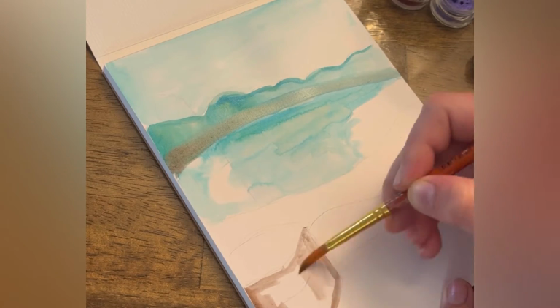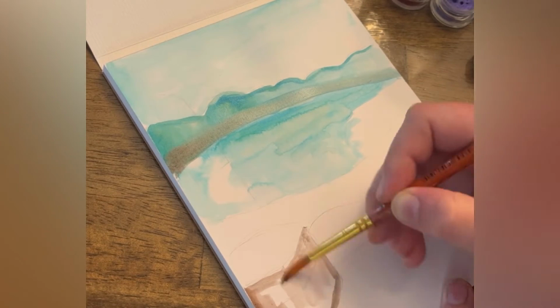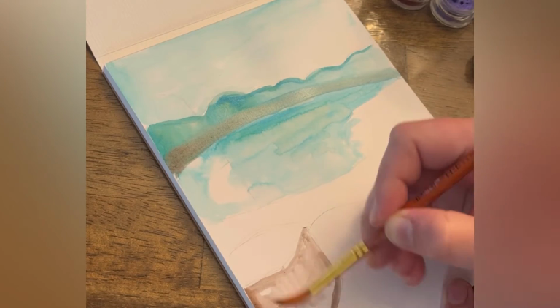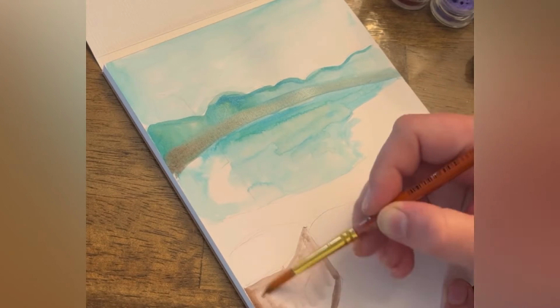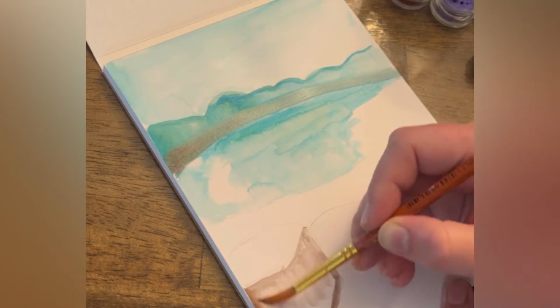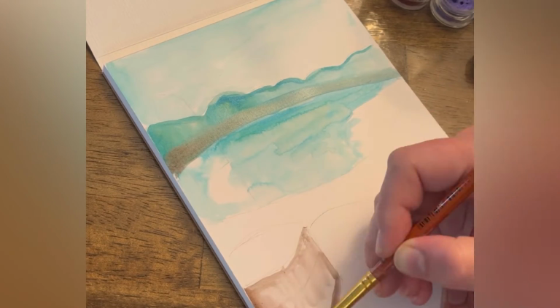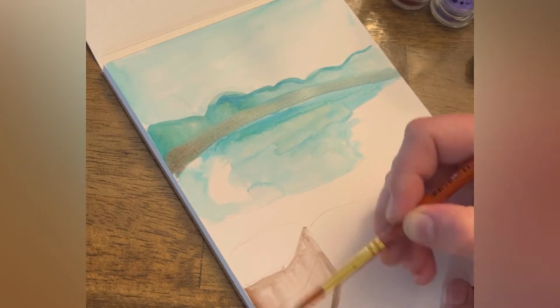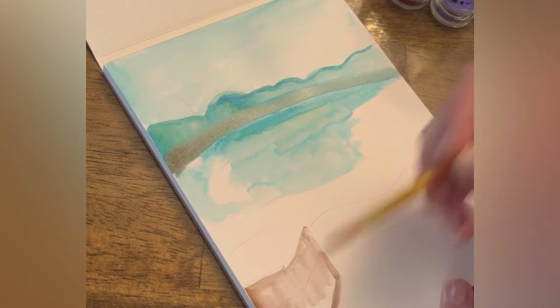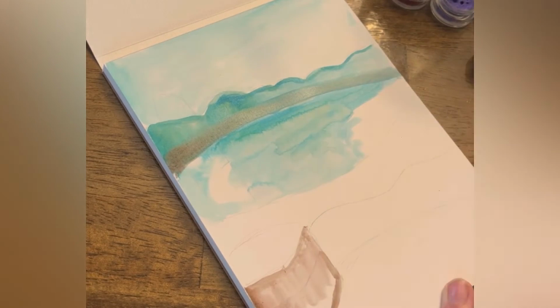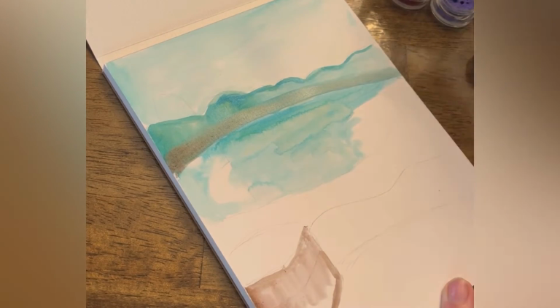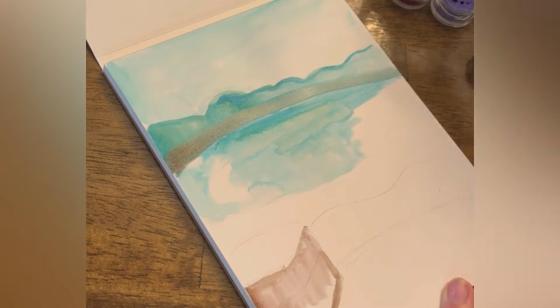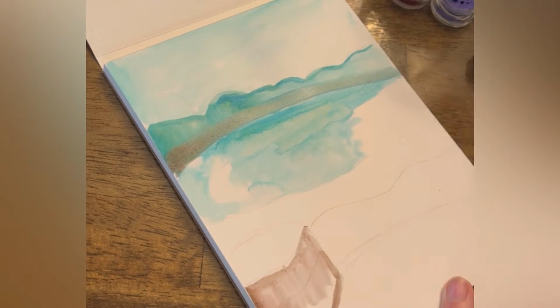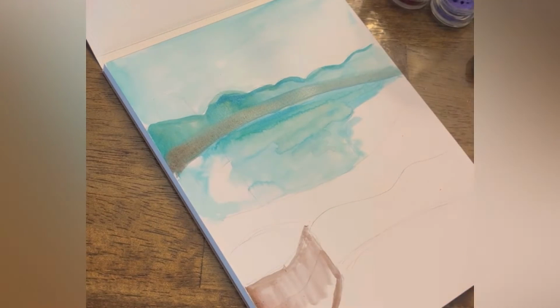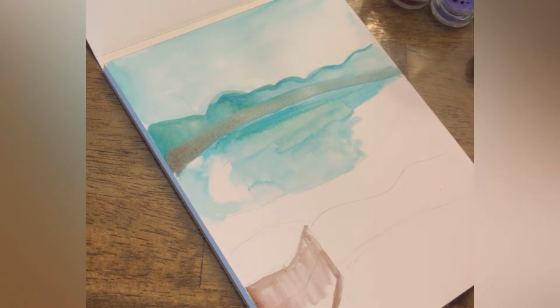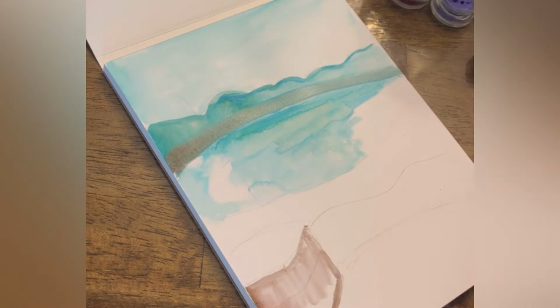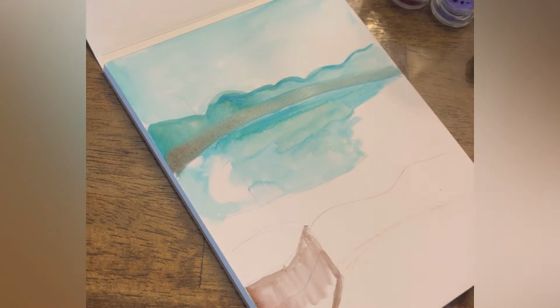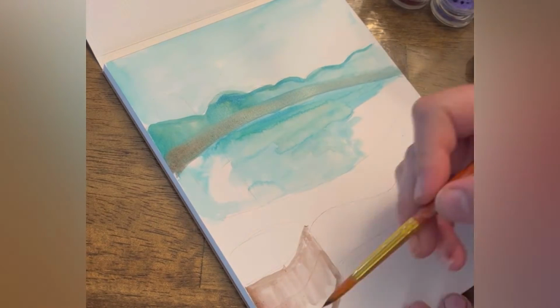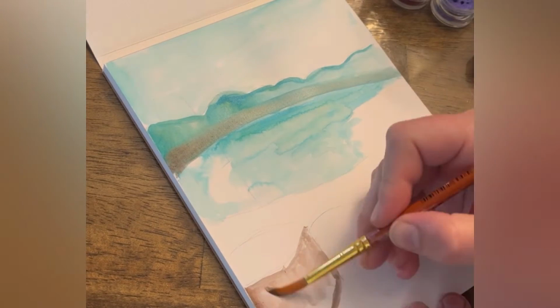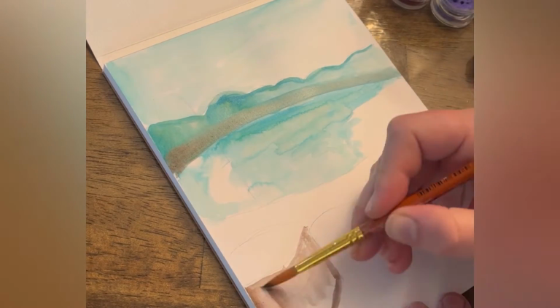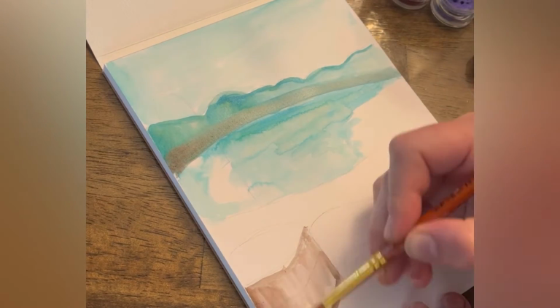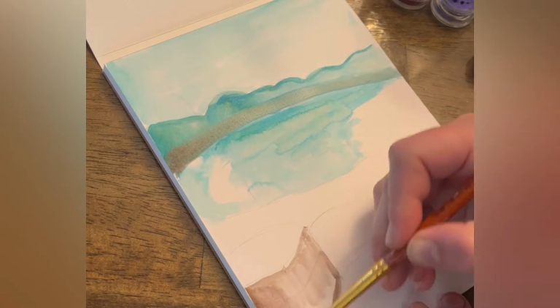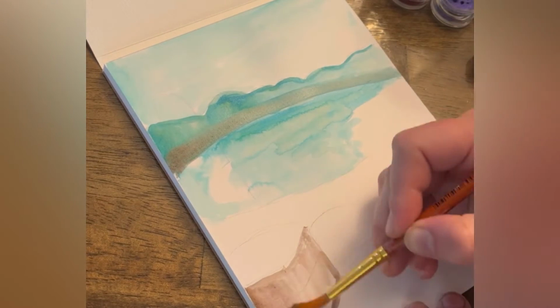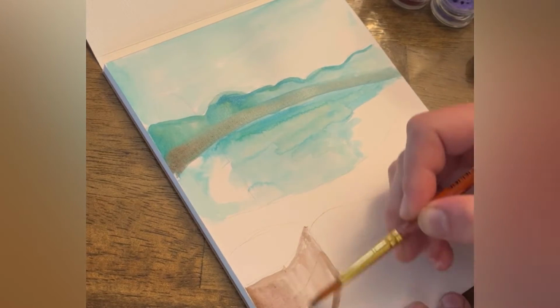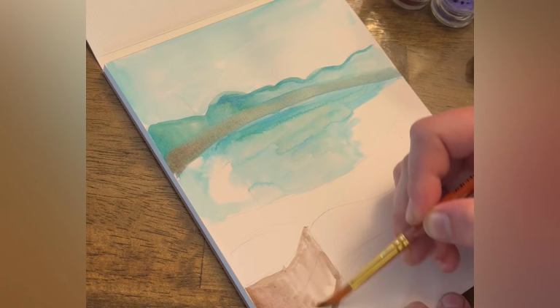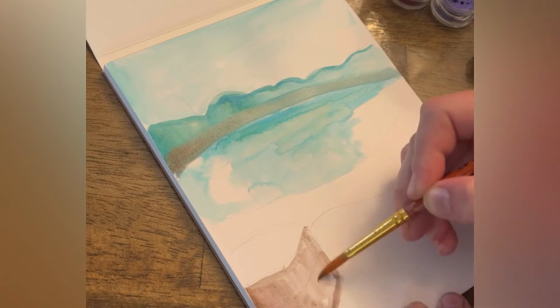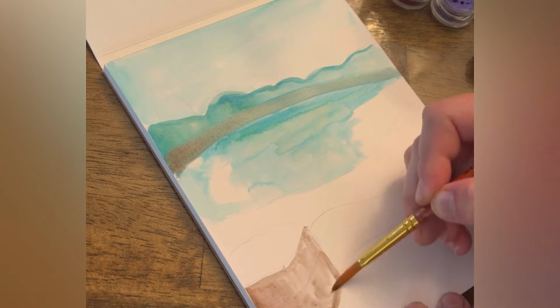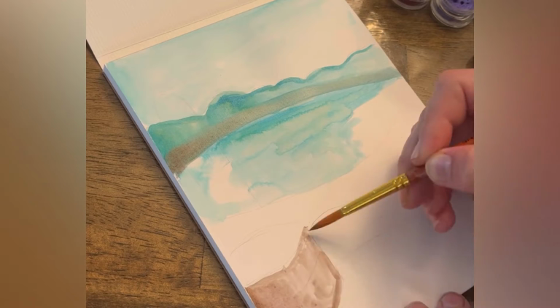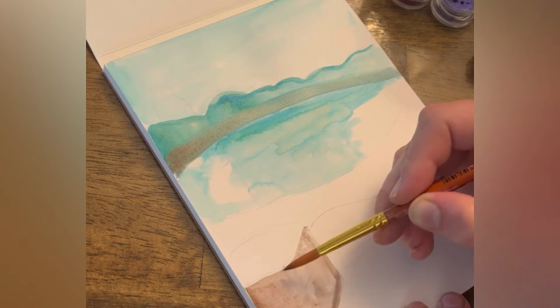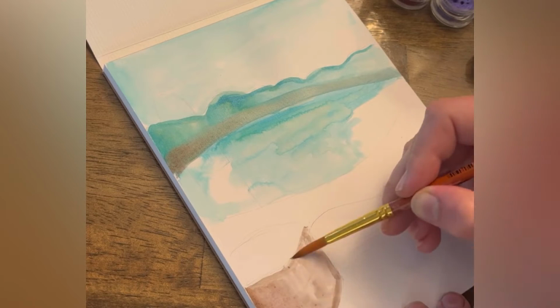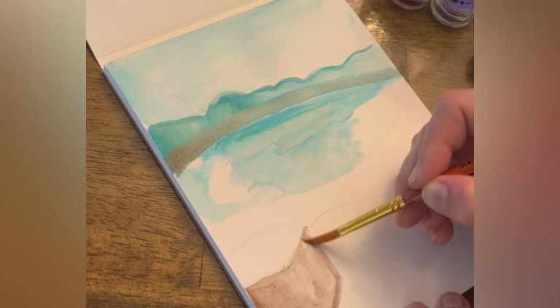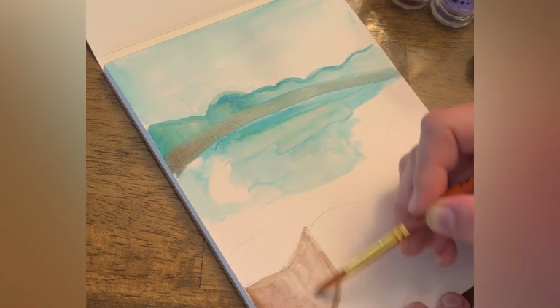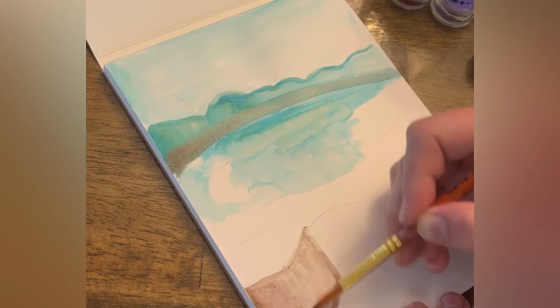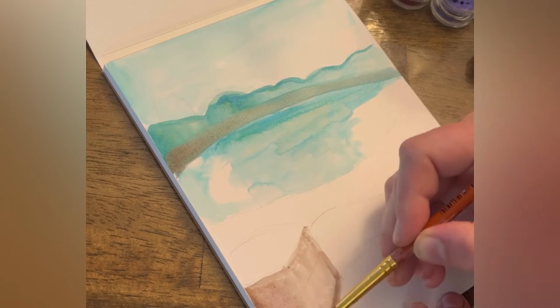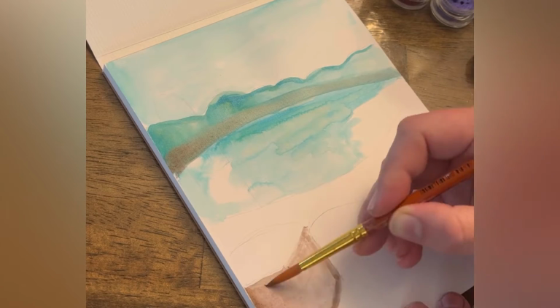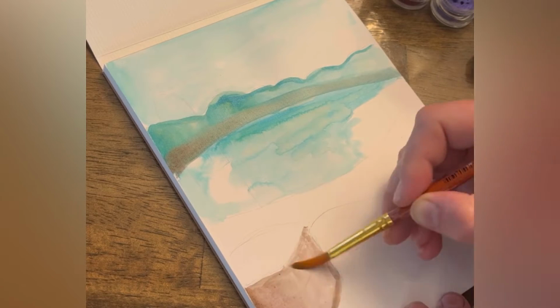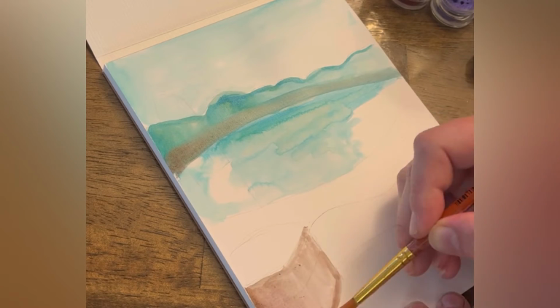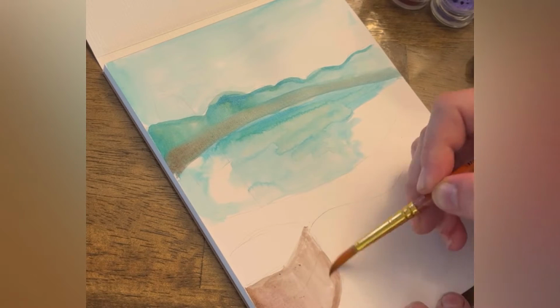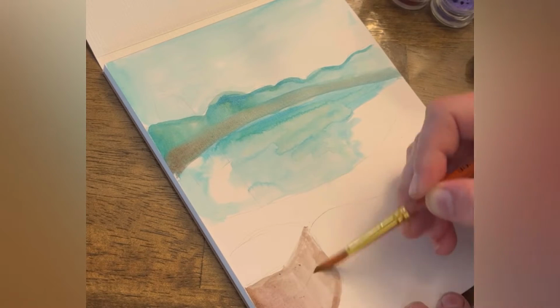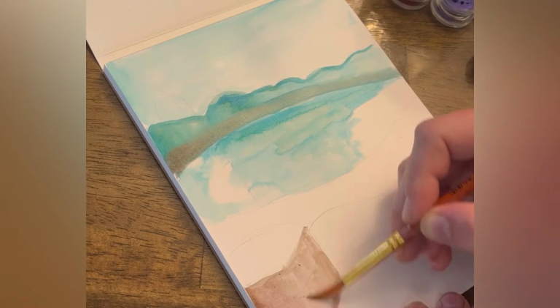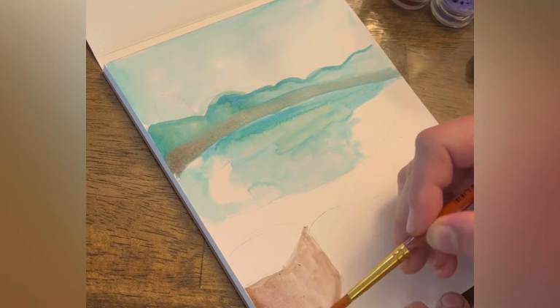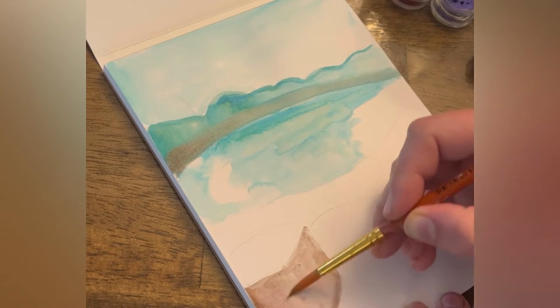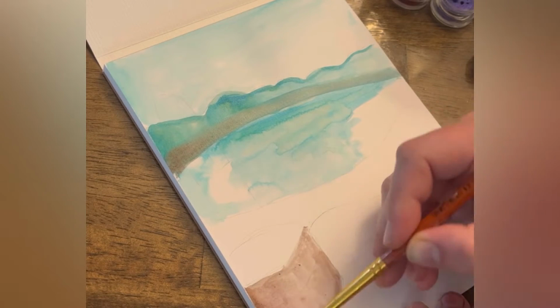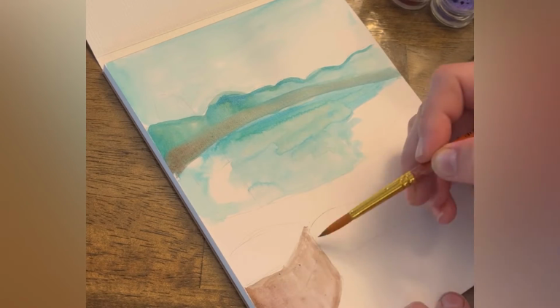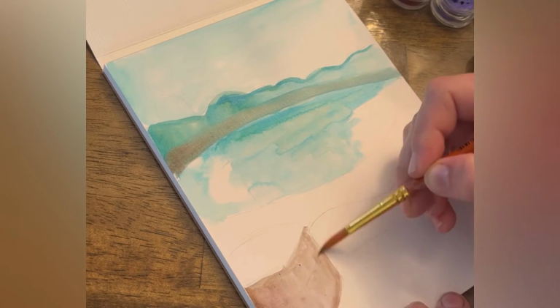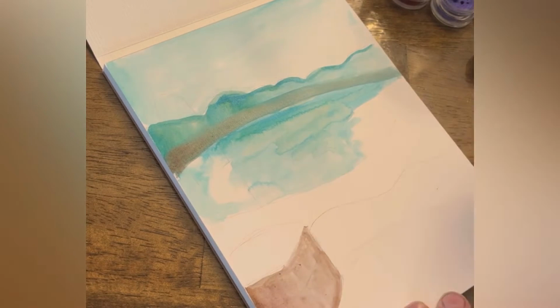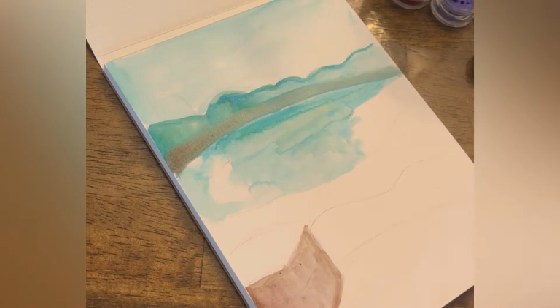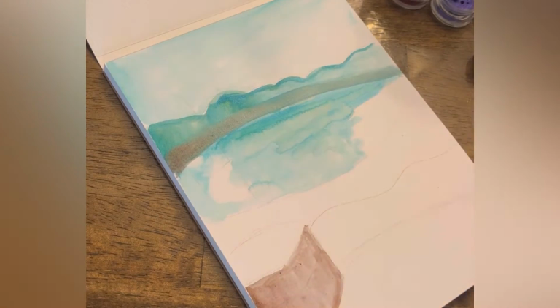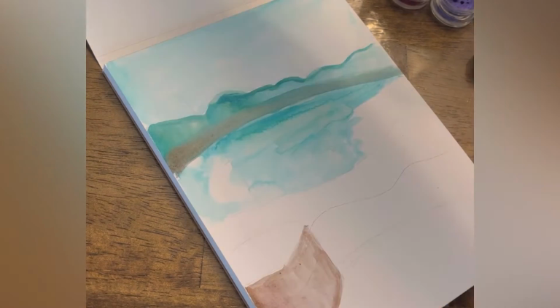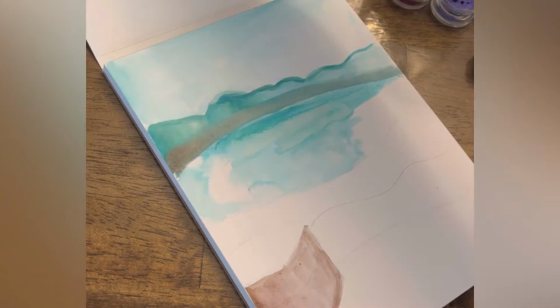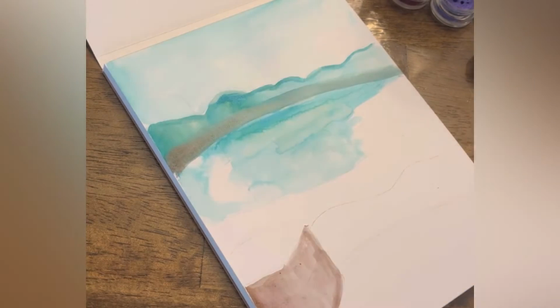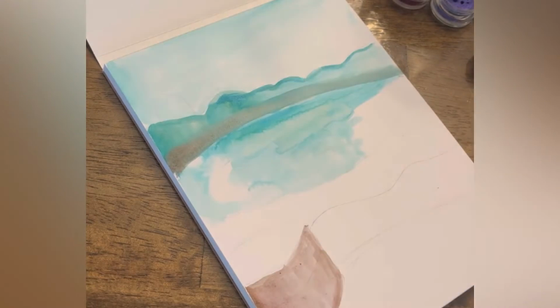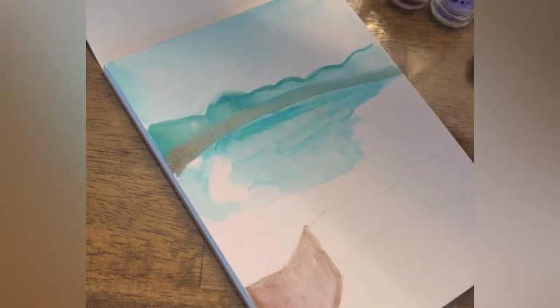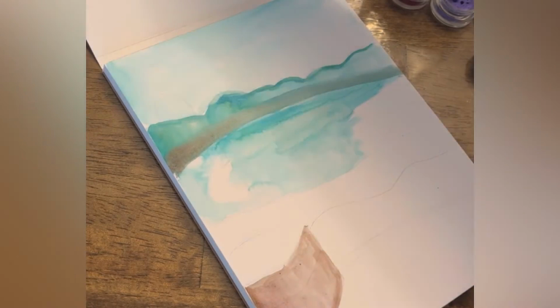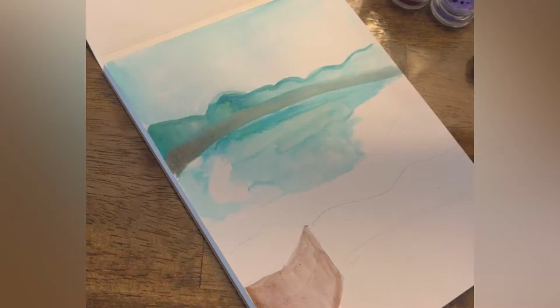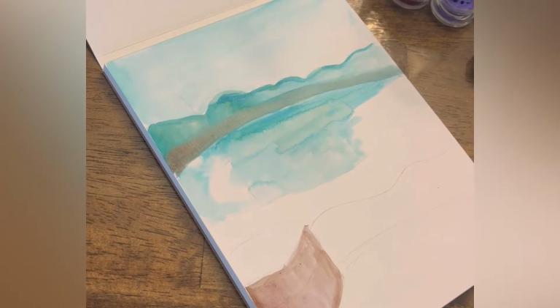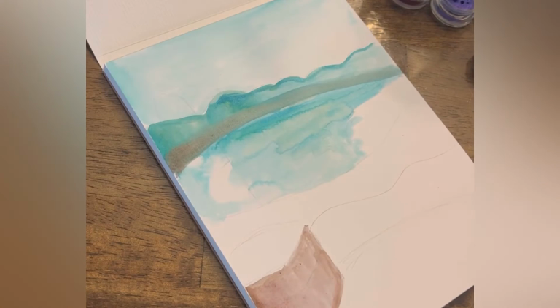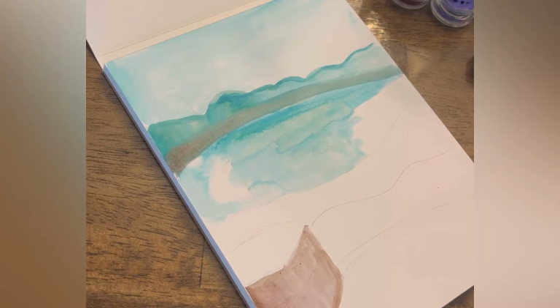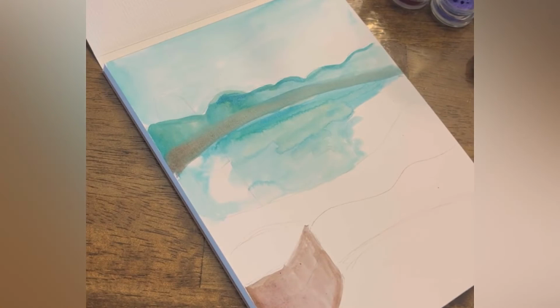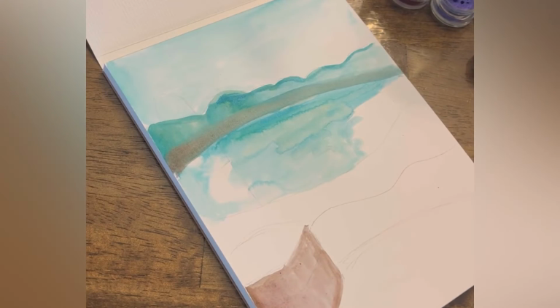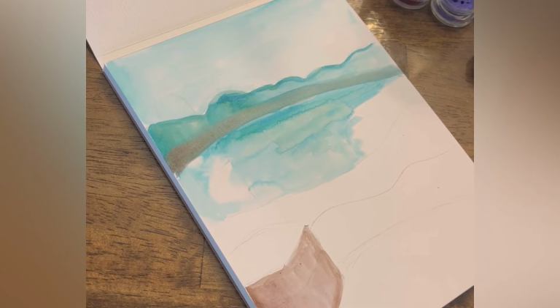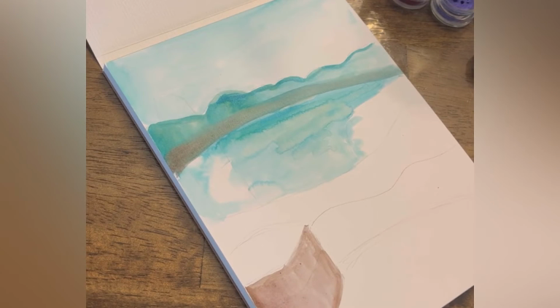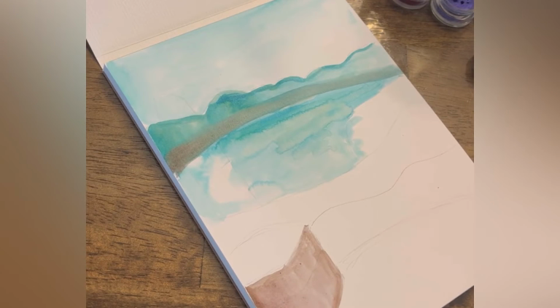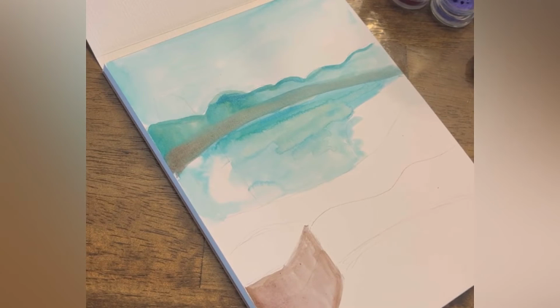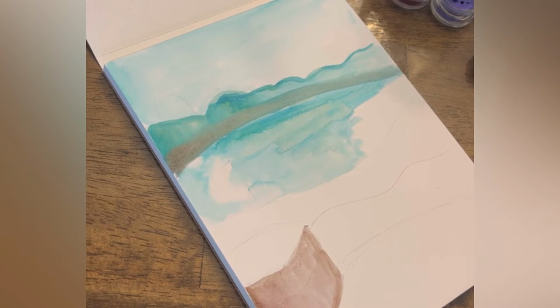In front here, I've got a little pot of flowers, so I'm adding a little bit of color in the front.